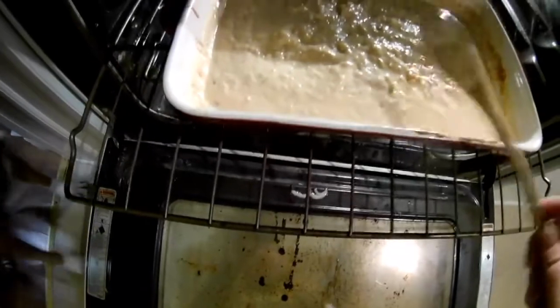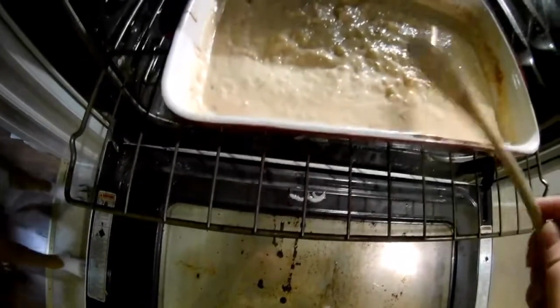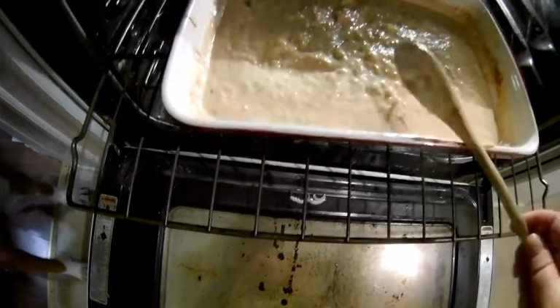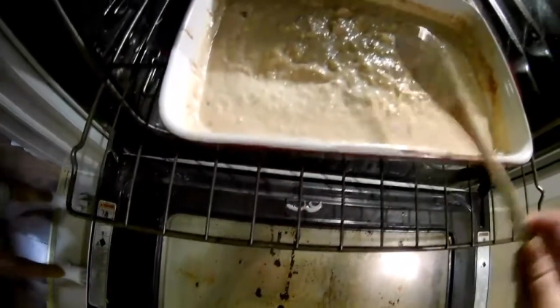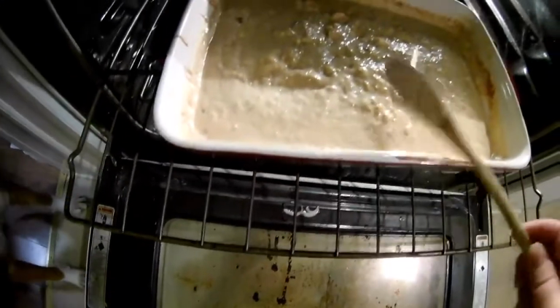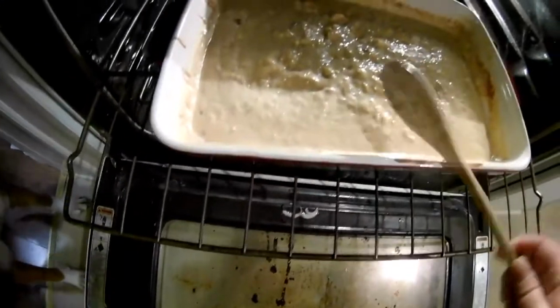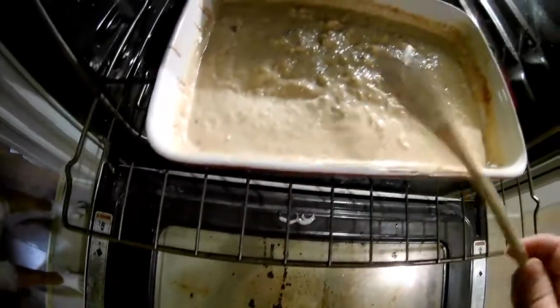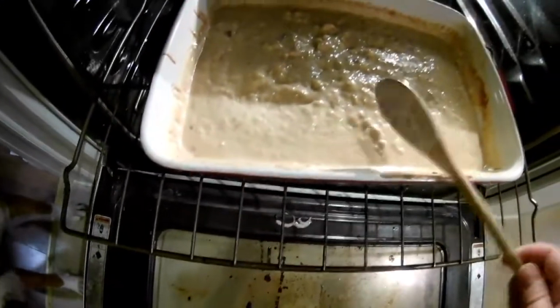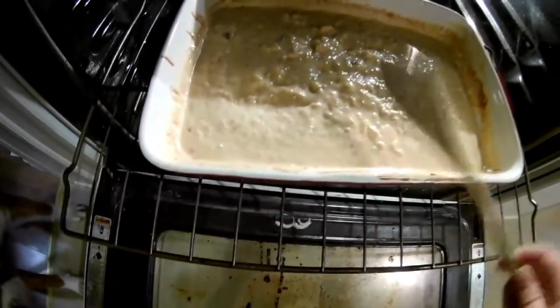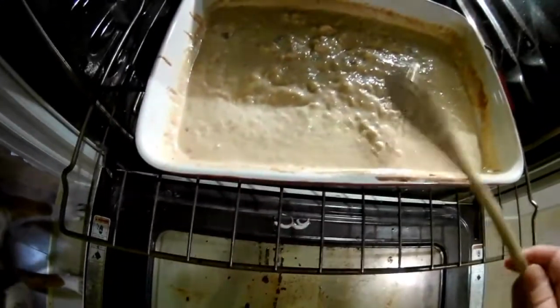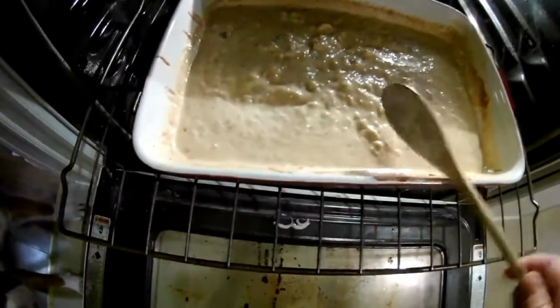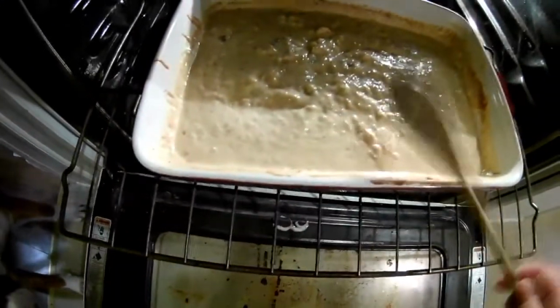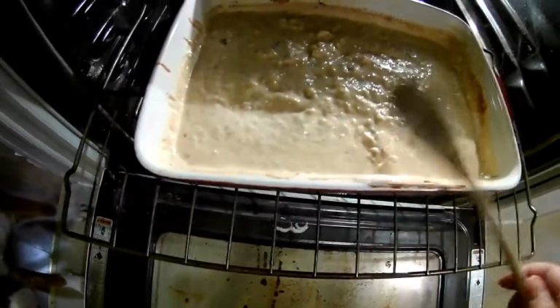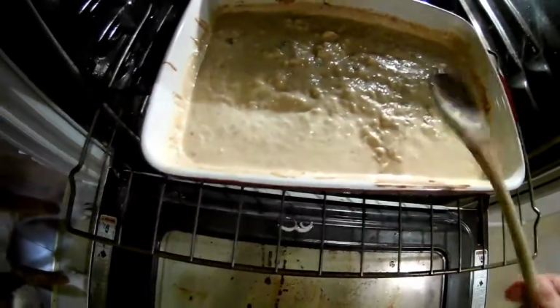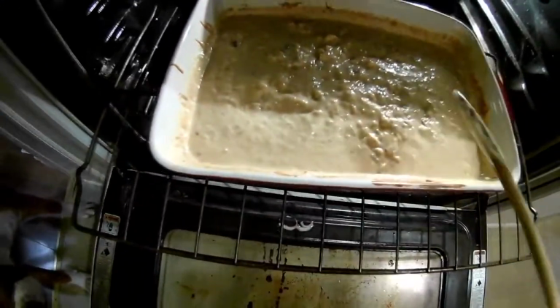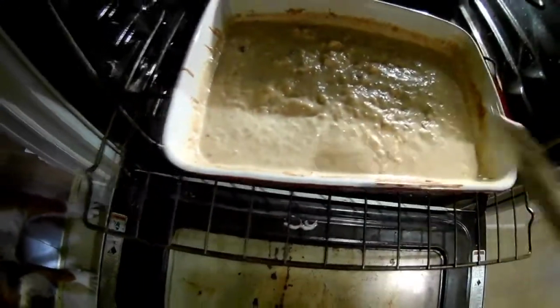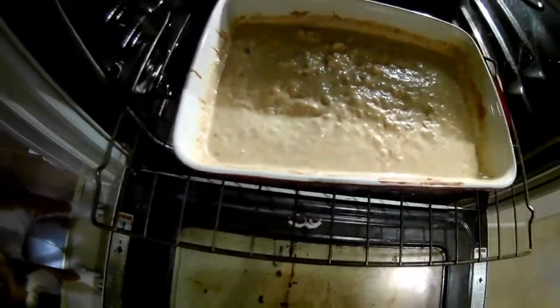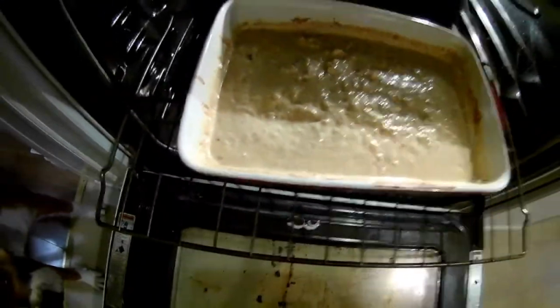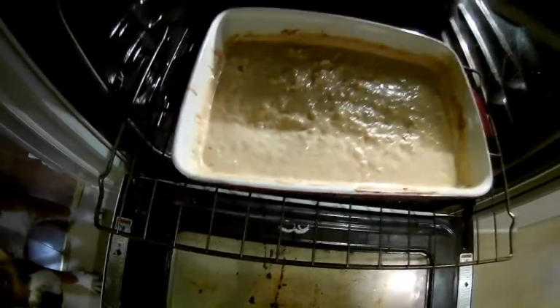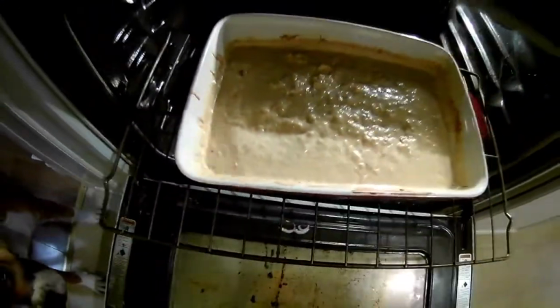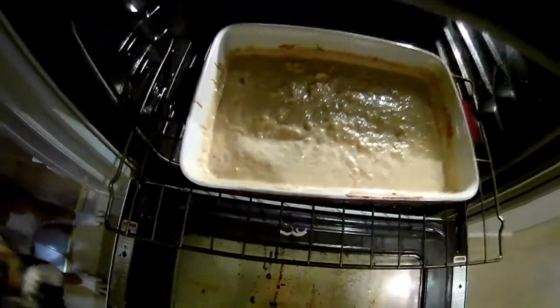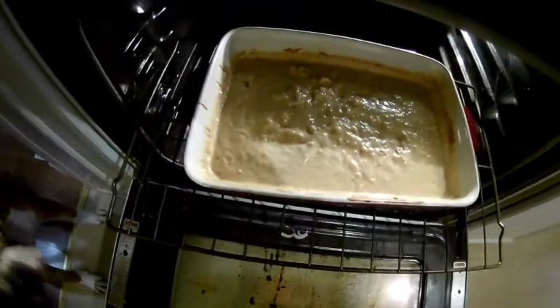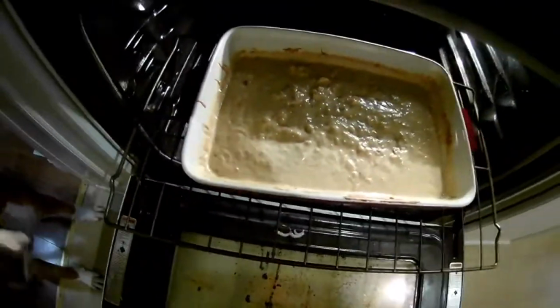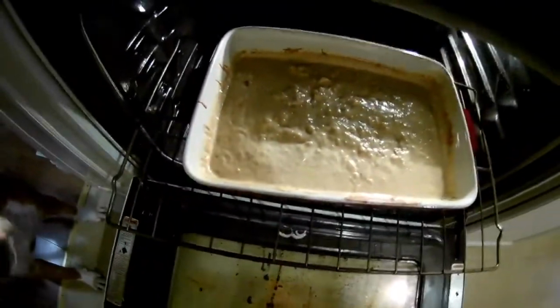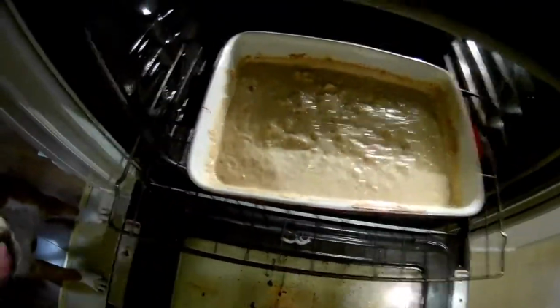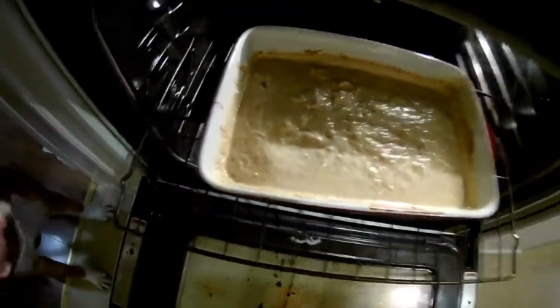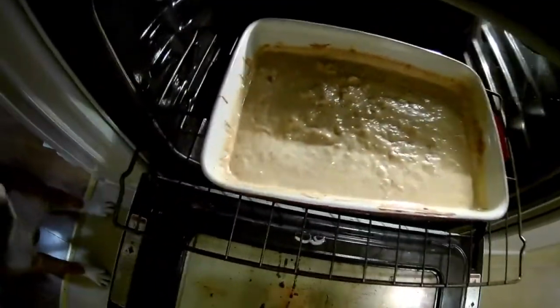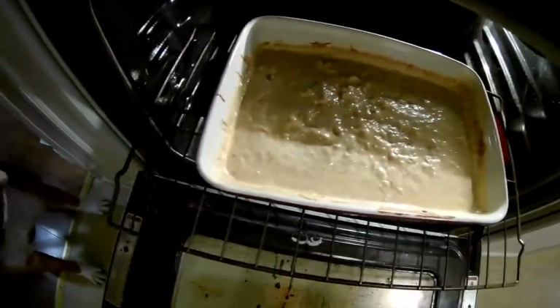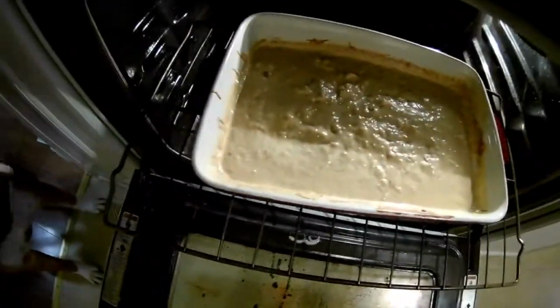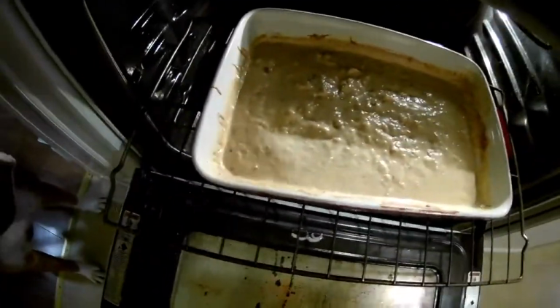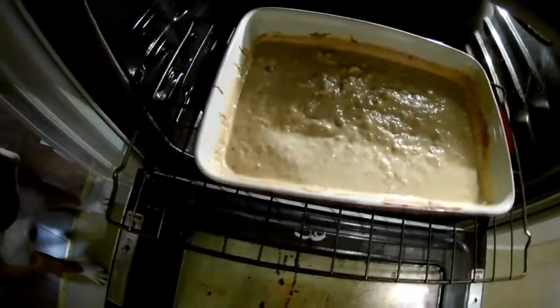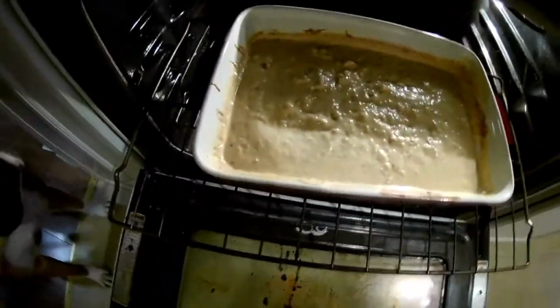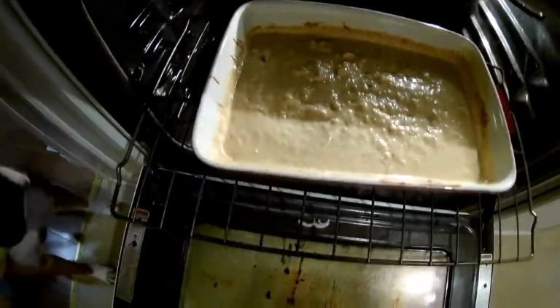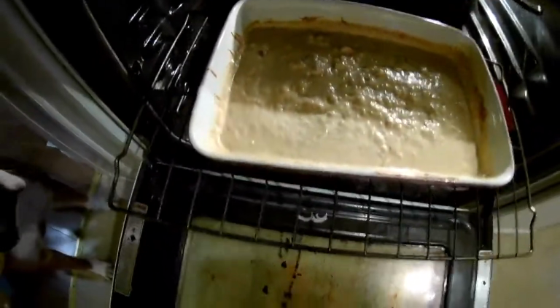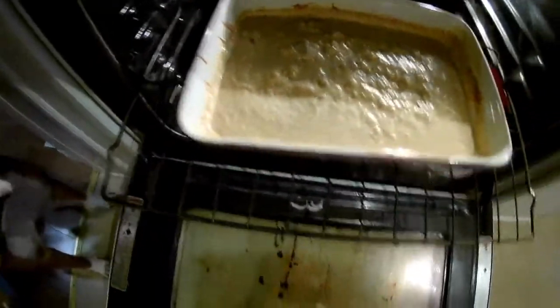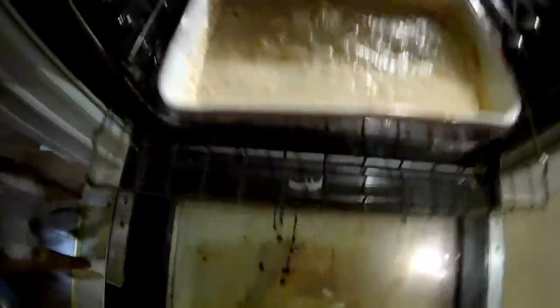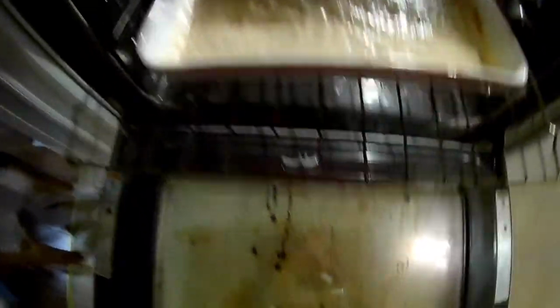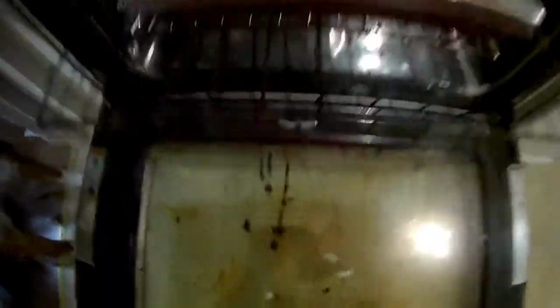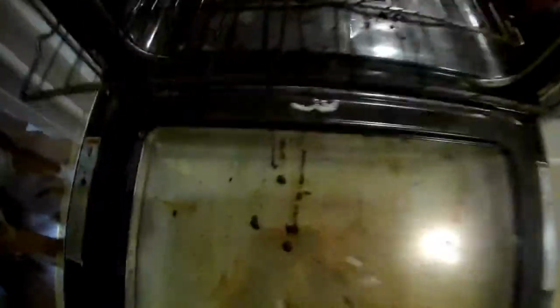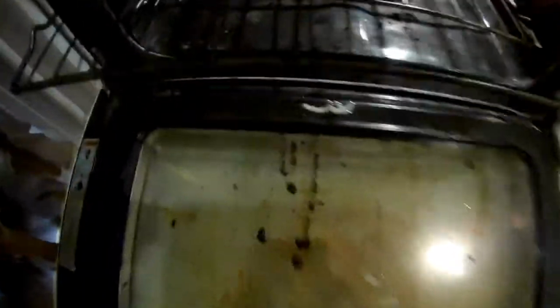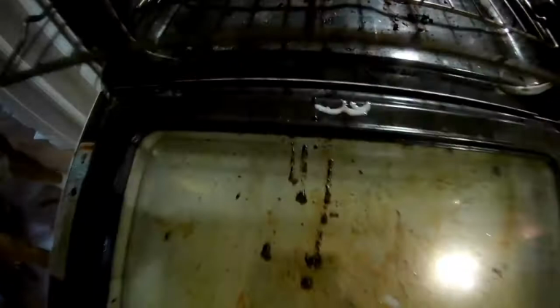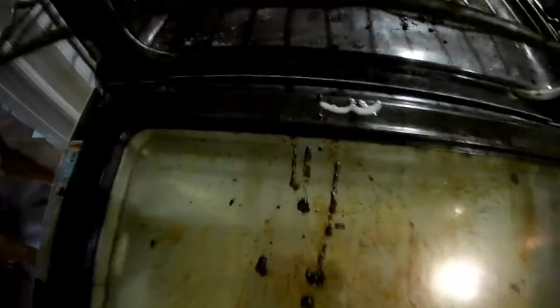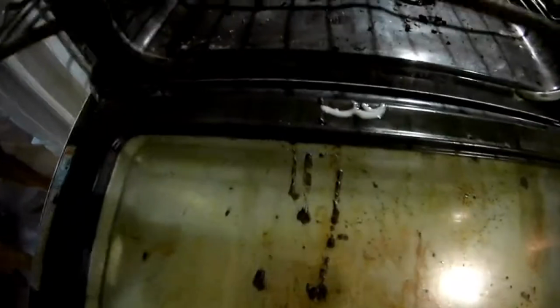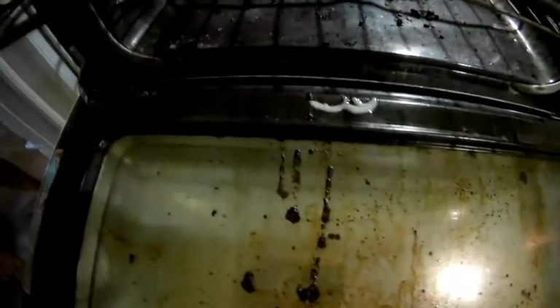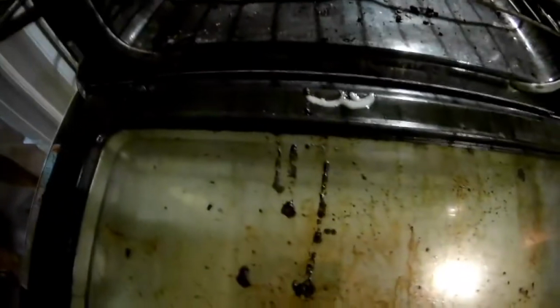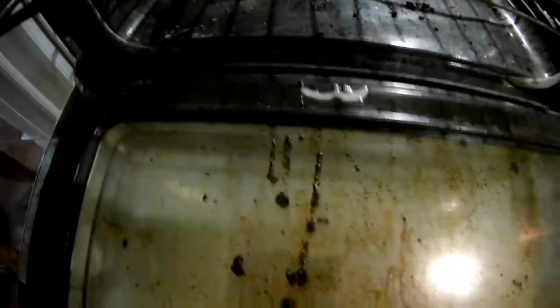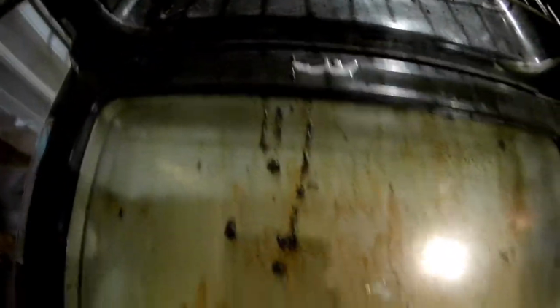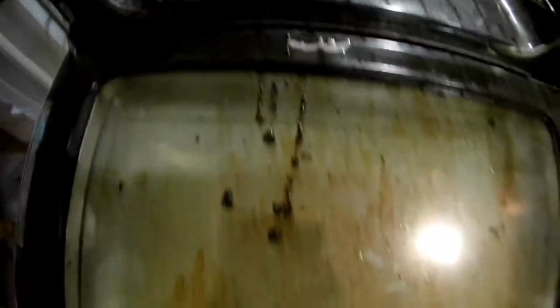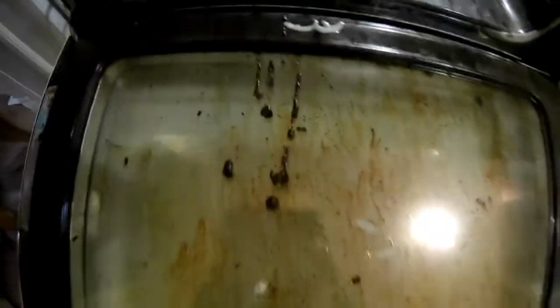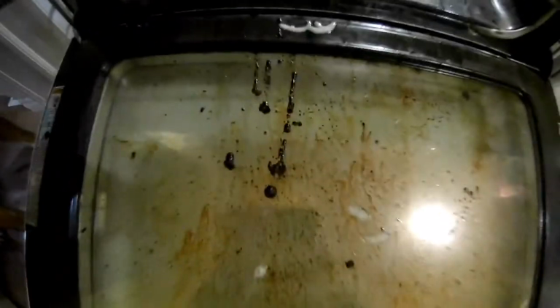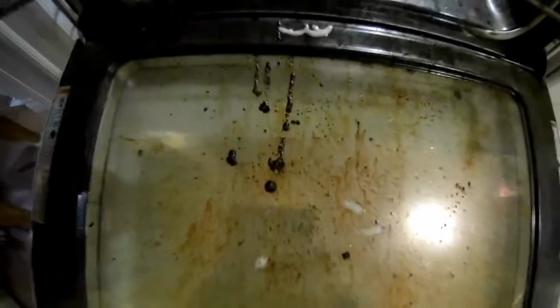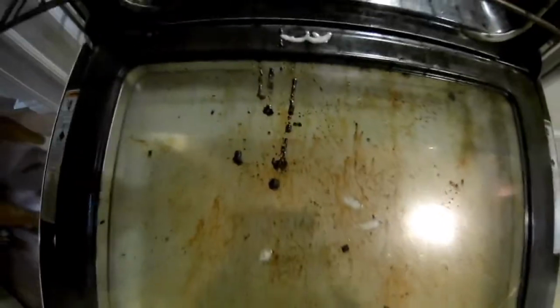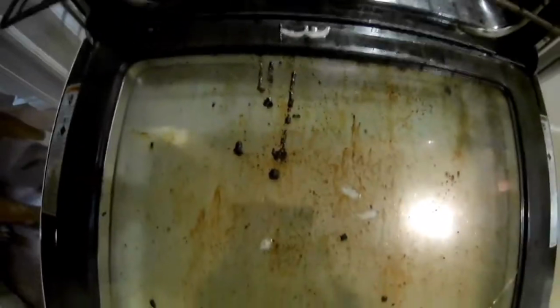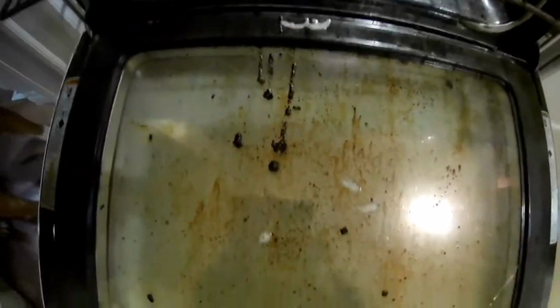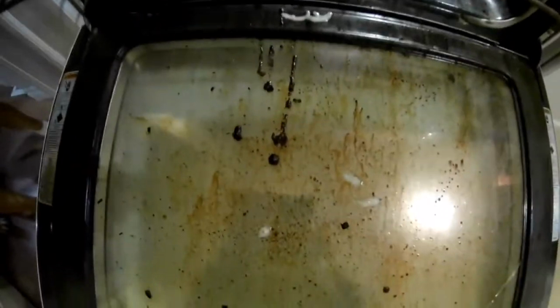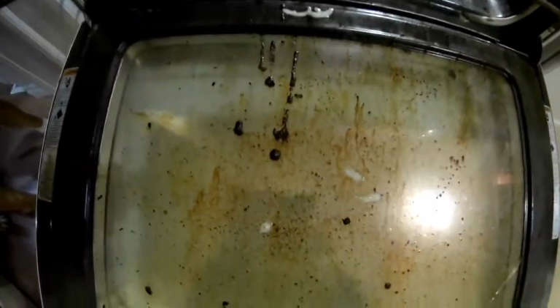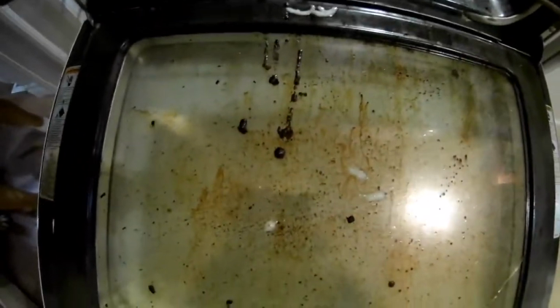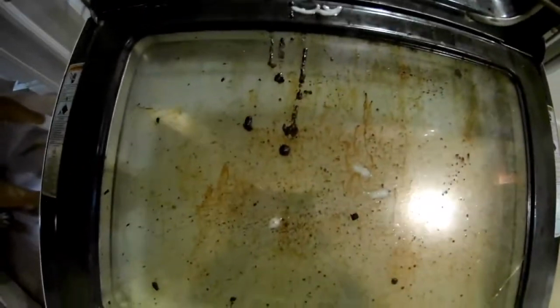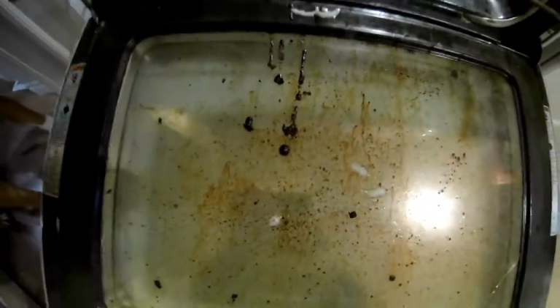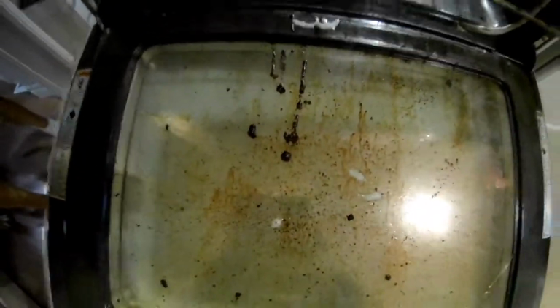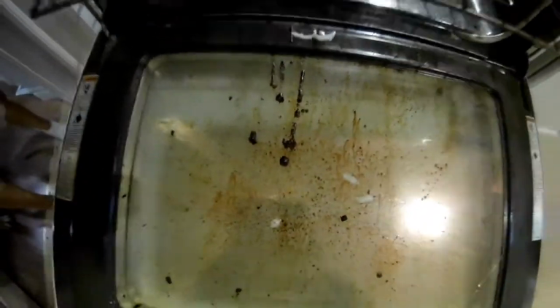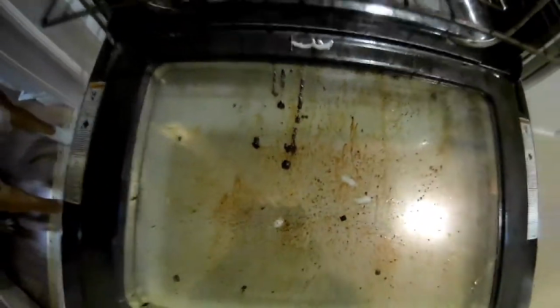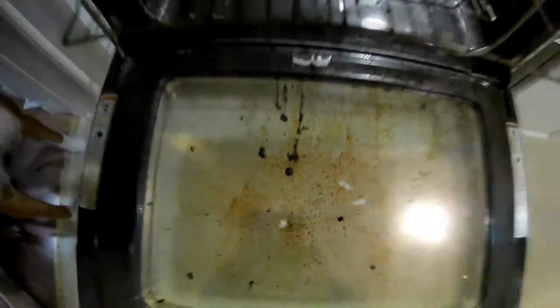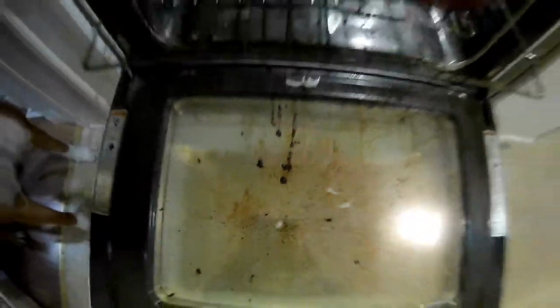It's getting nice and thick now. Got some cheese on my oven door — it's filthy anyway.